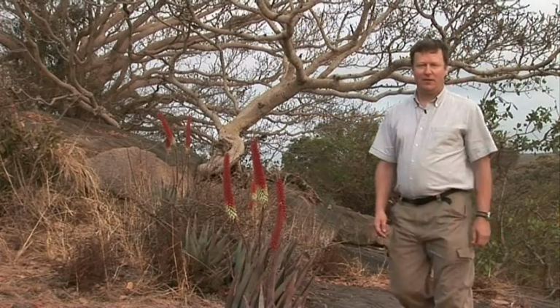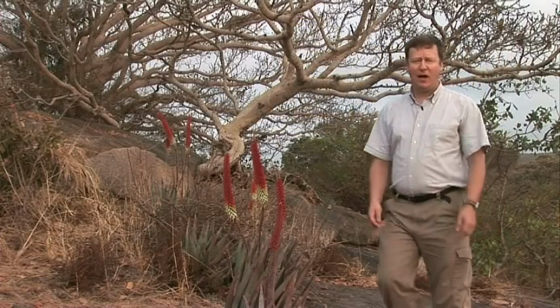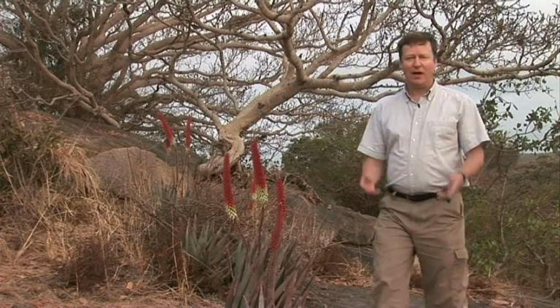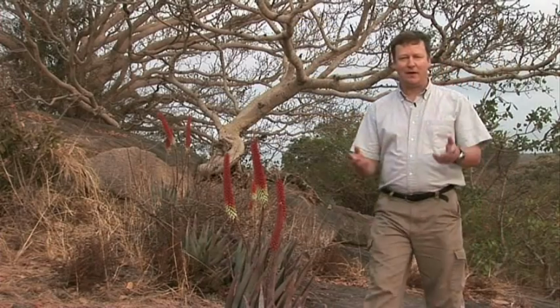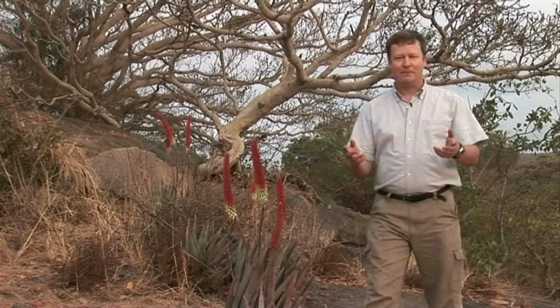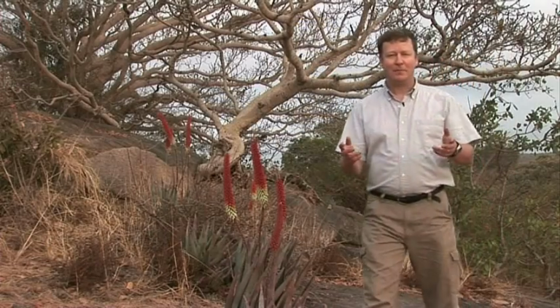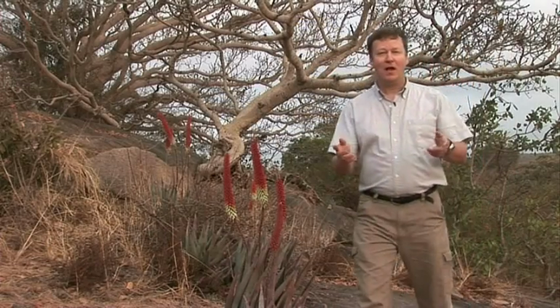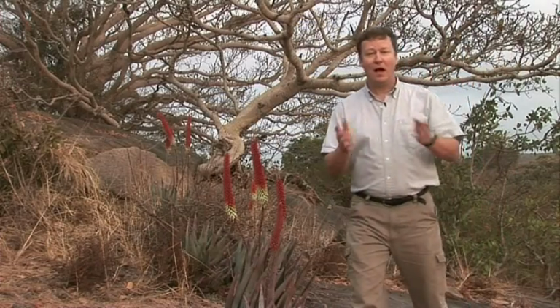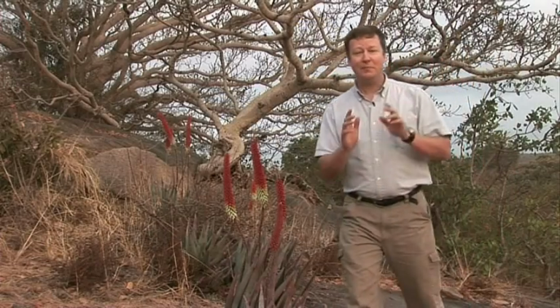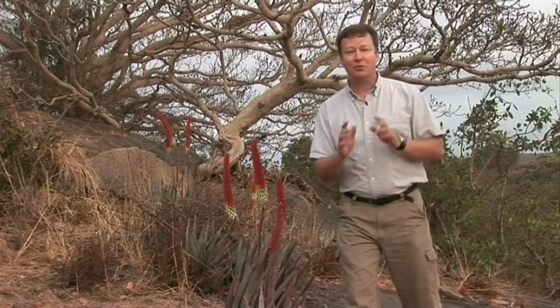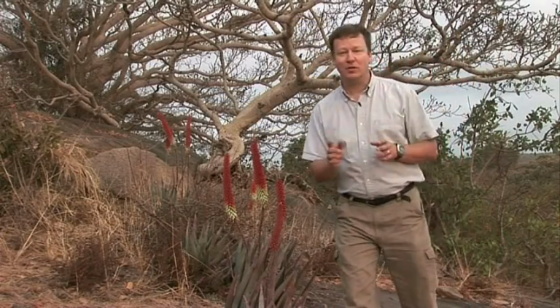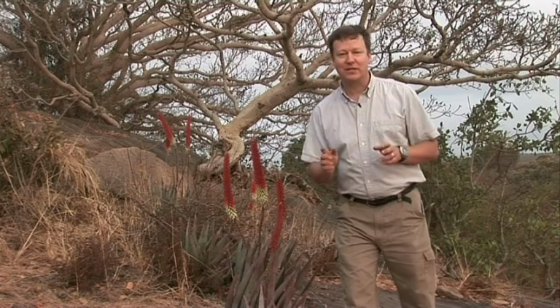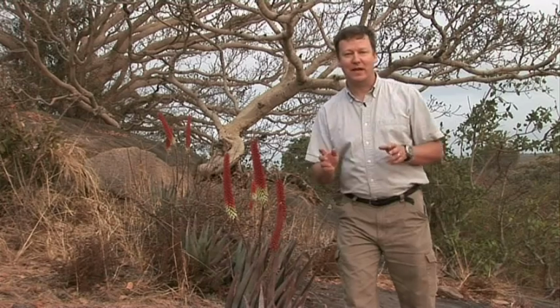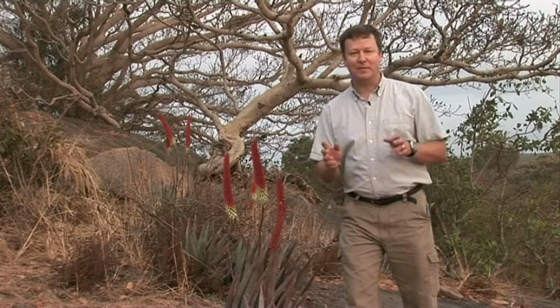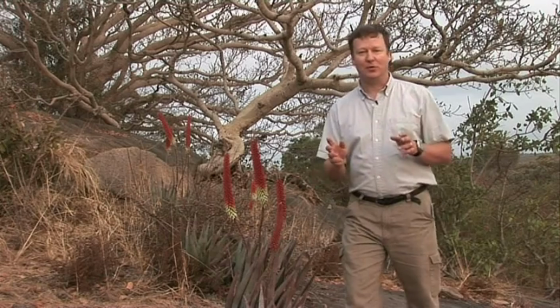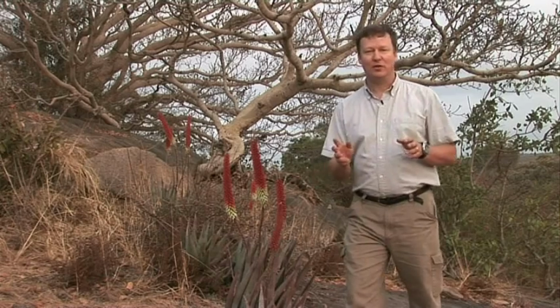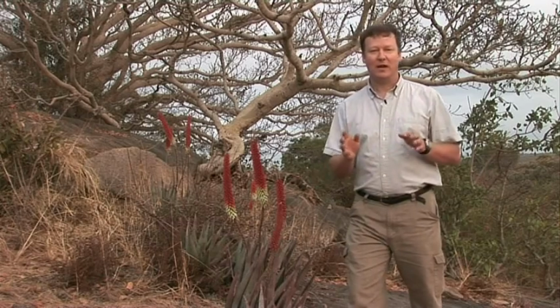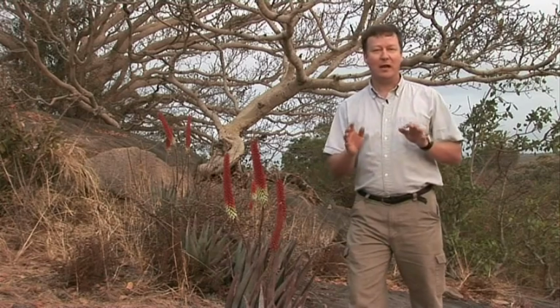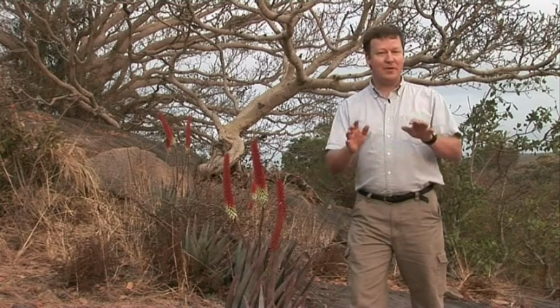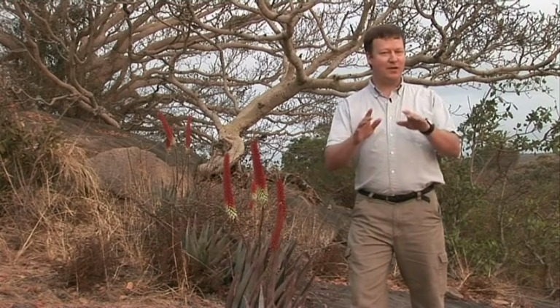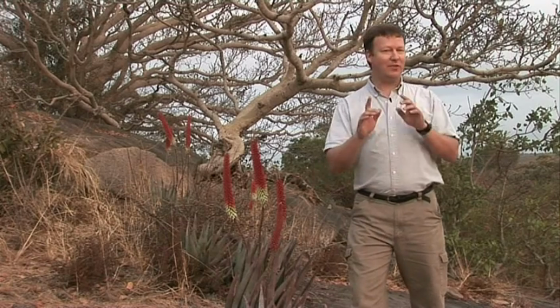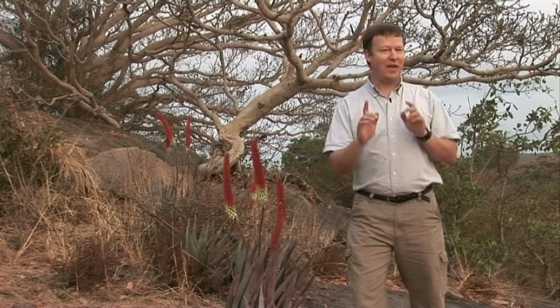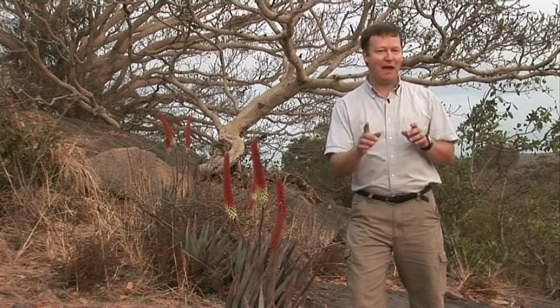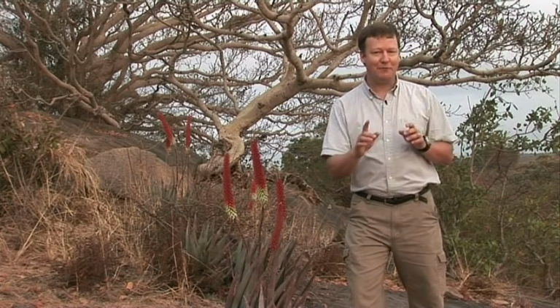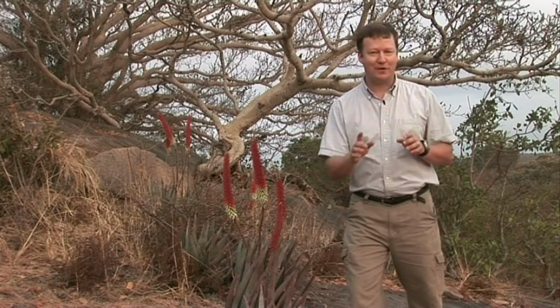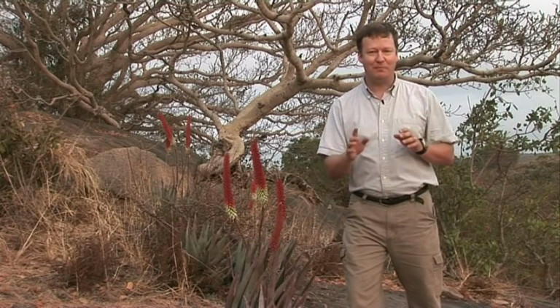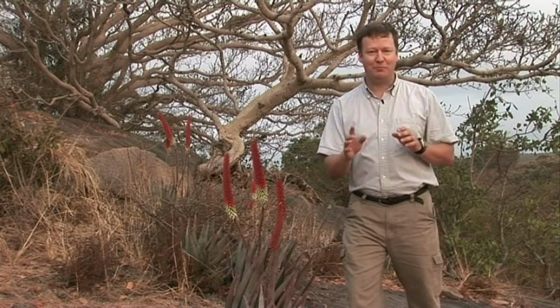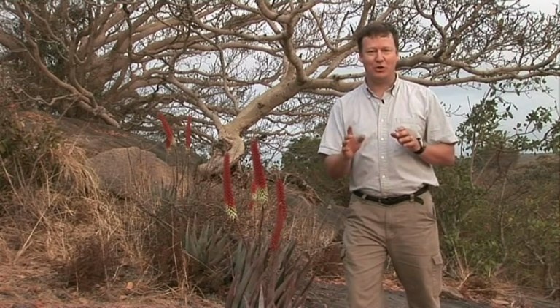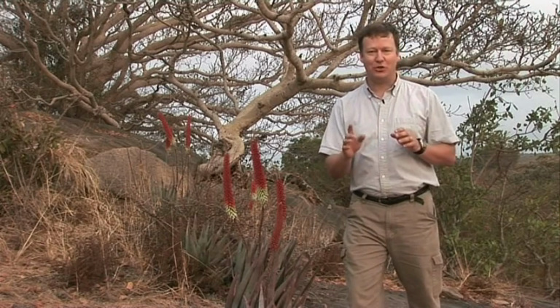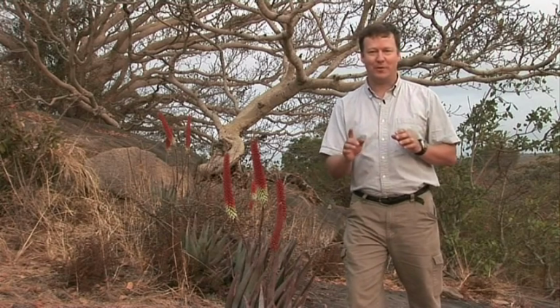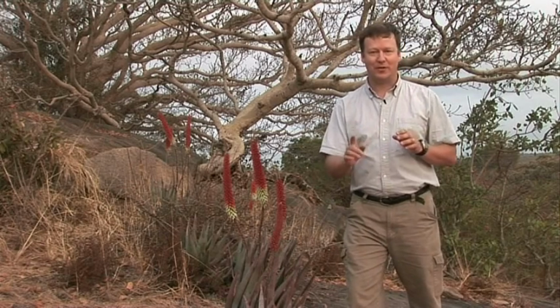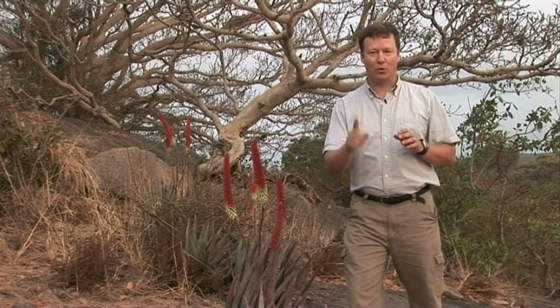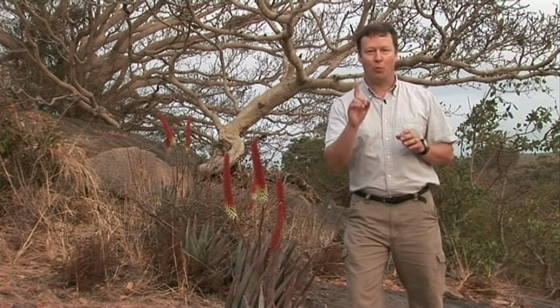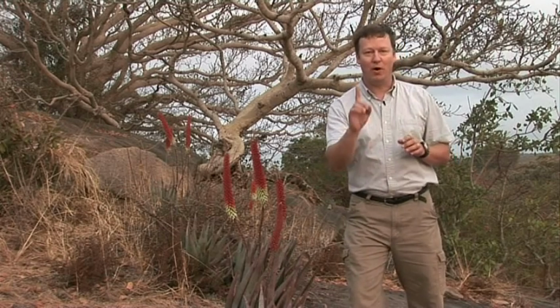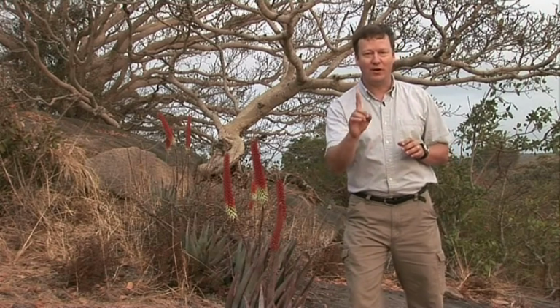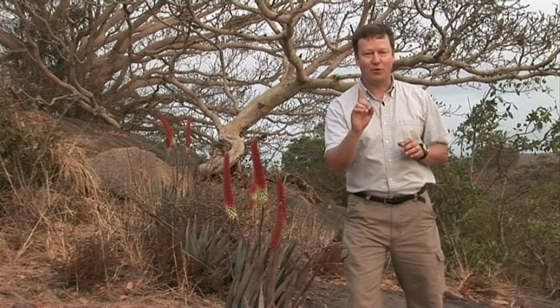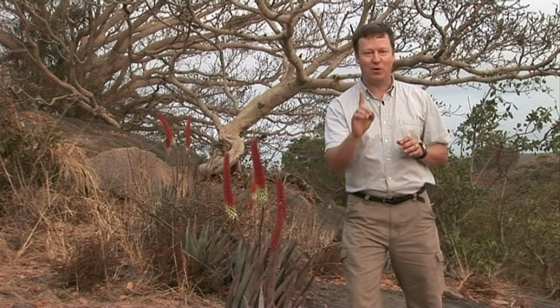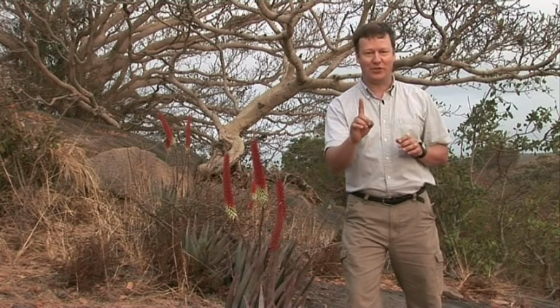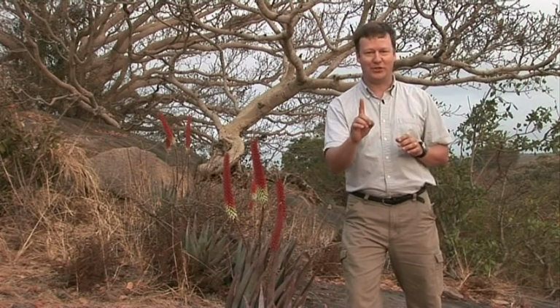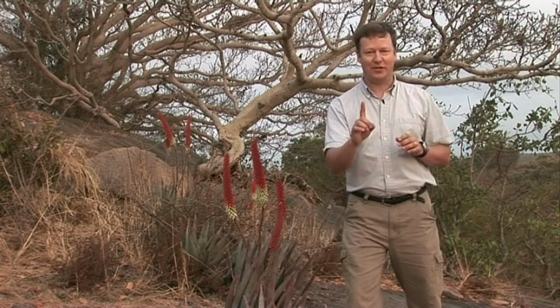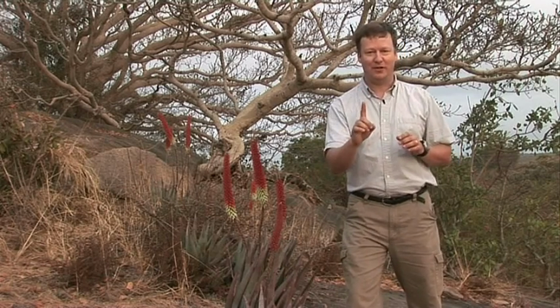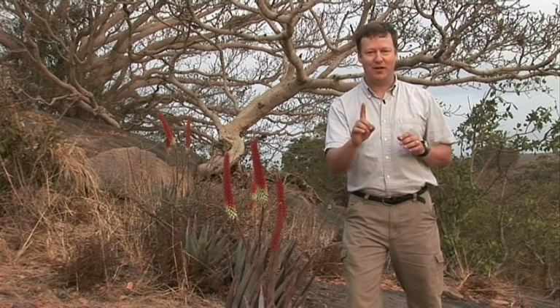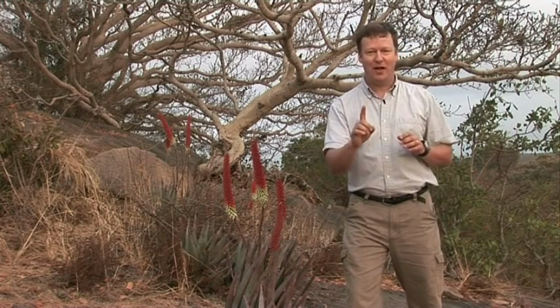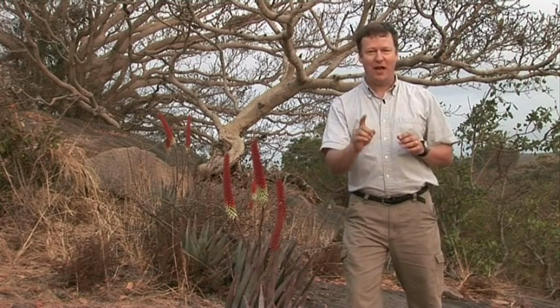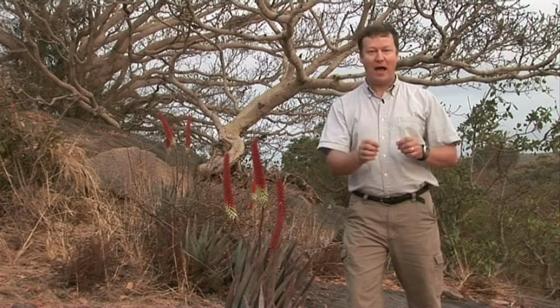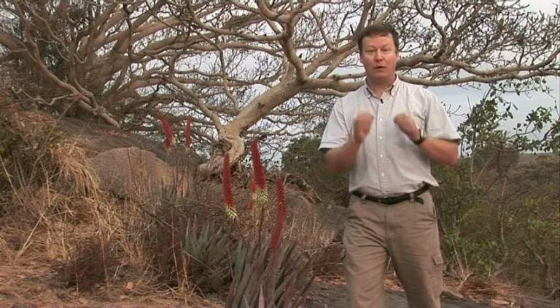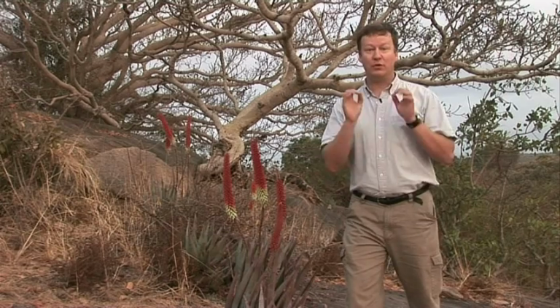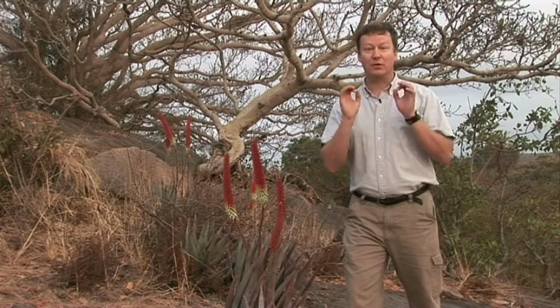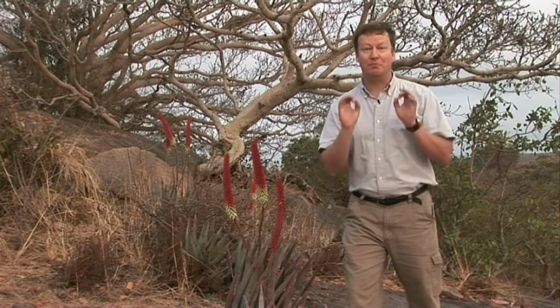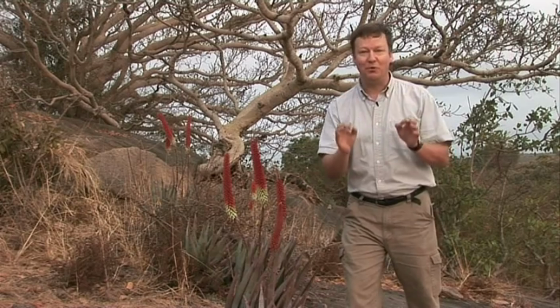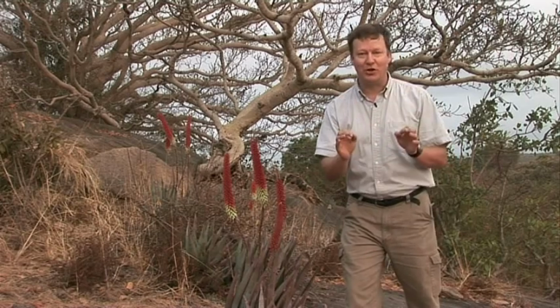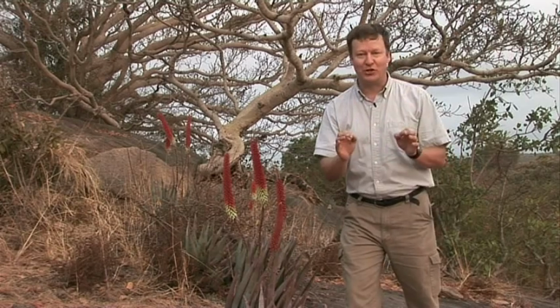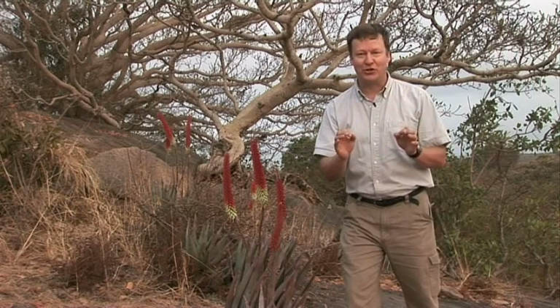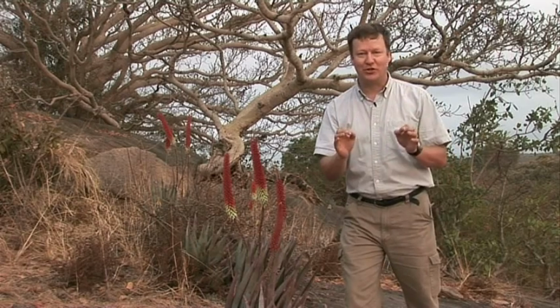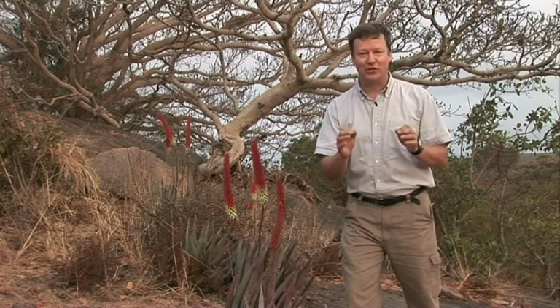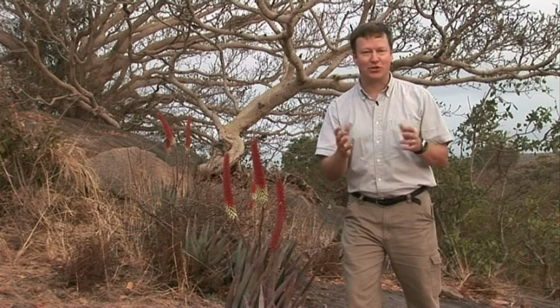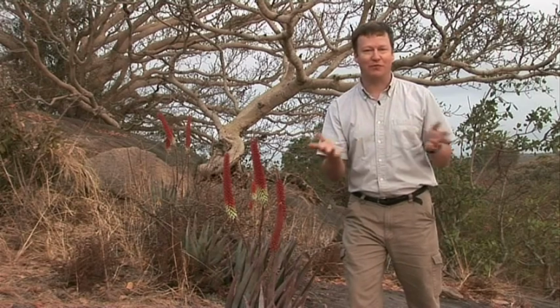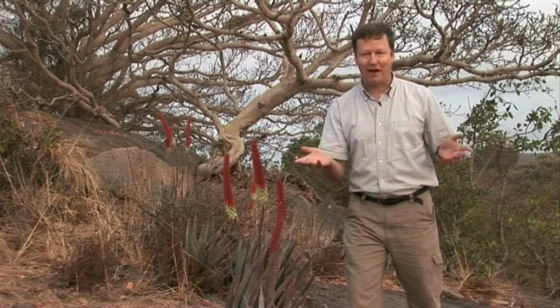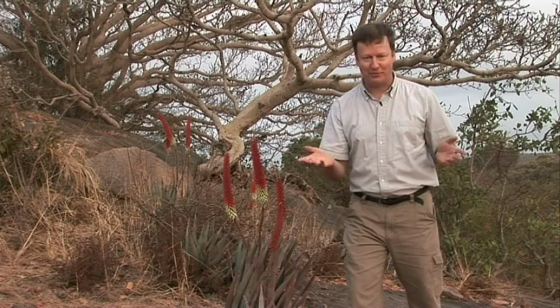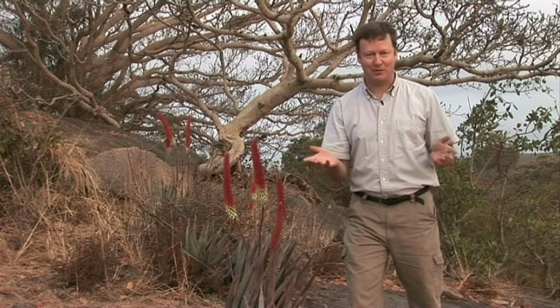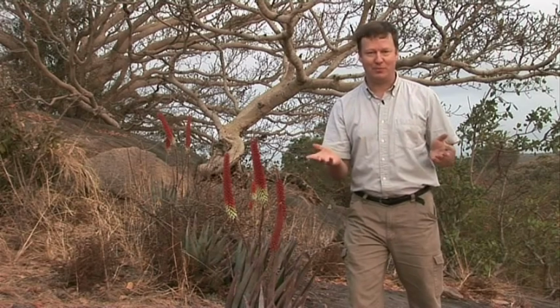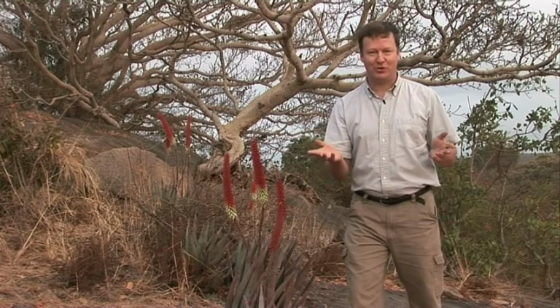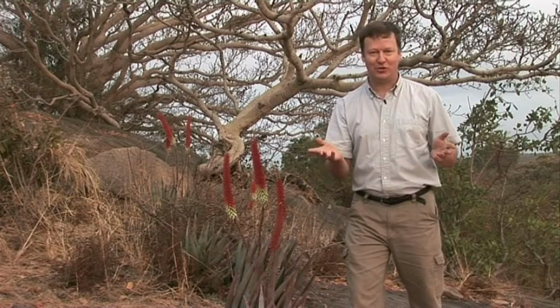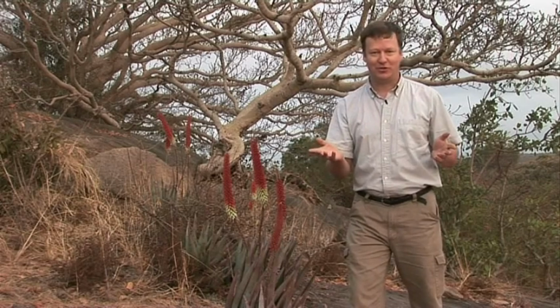Hi, I'm Chris Gammill, and I'm here in the African bush to answer one question: How does a bush survive in the bush?